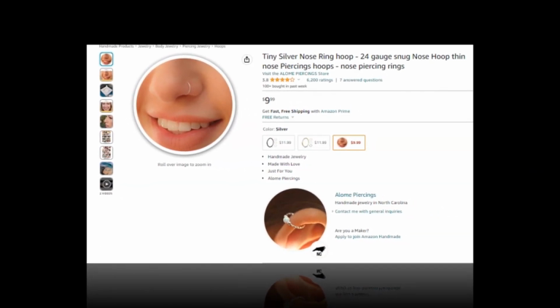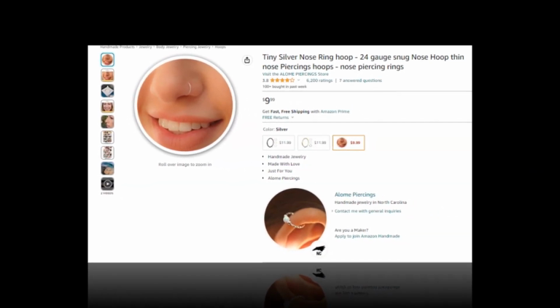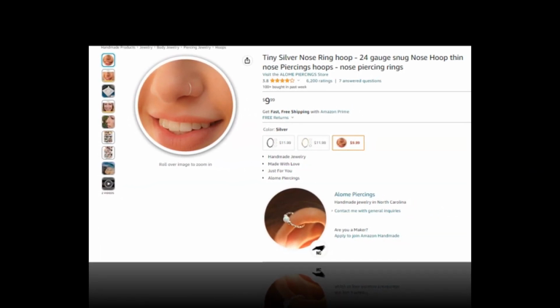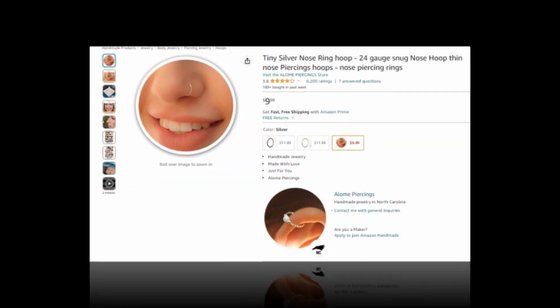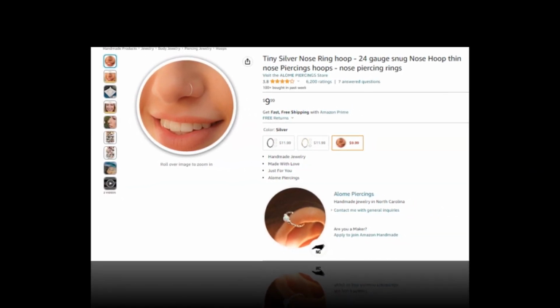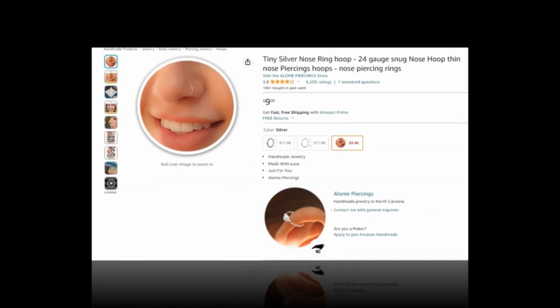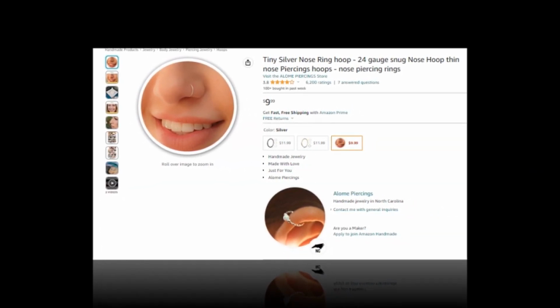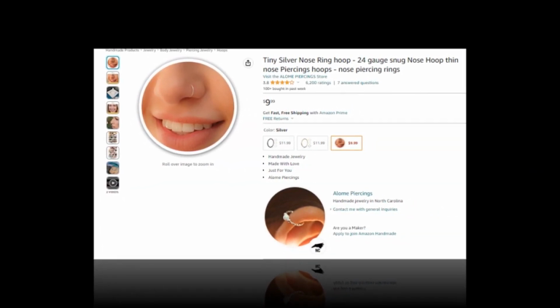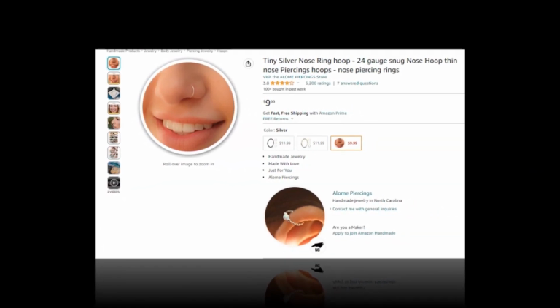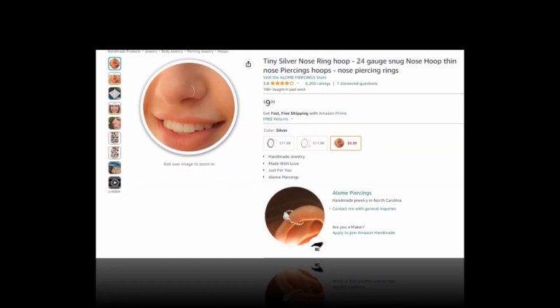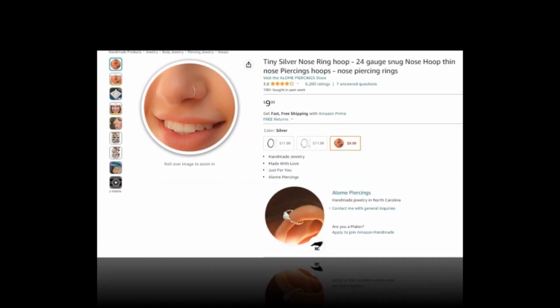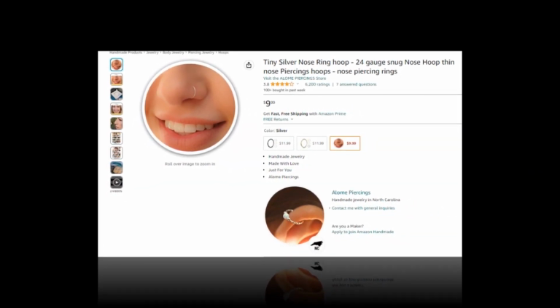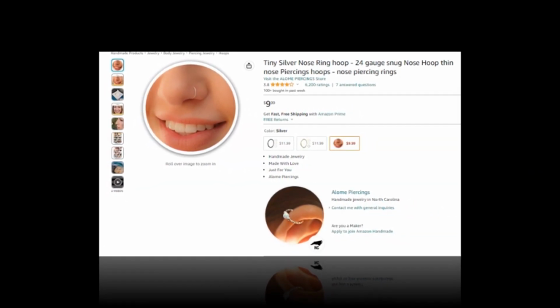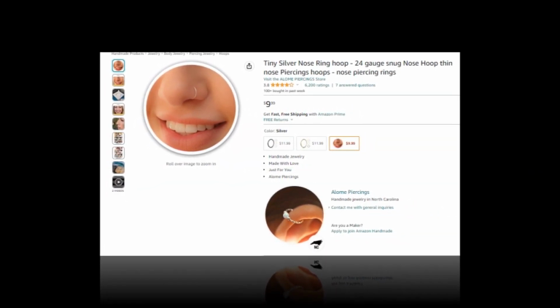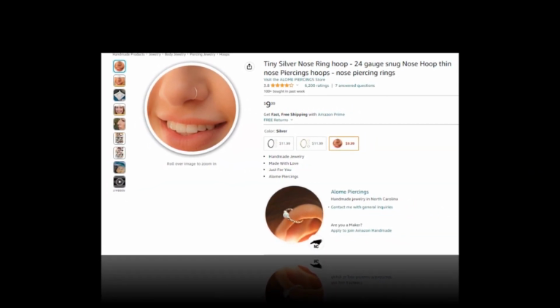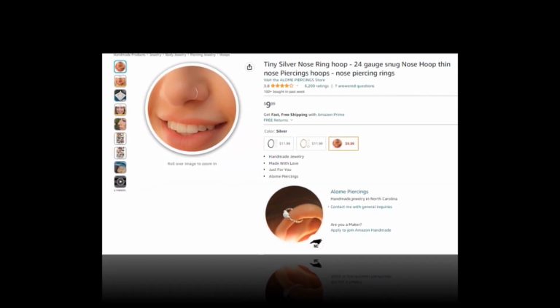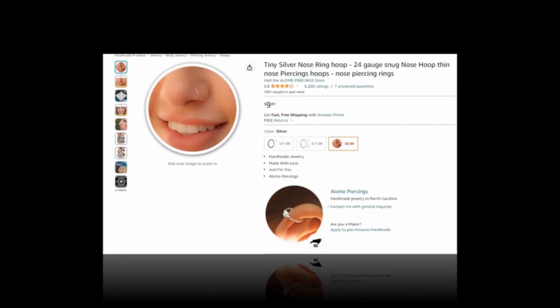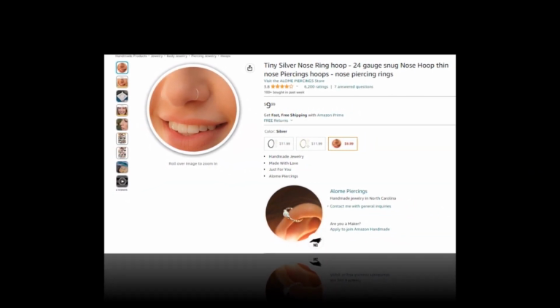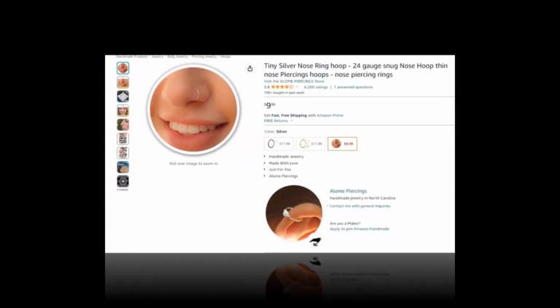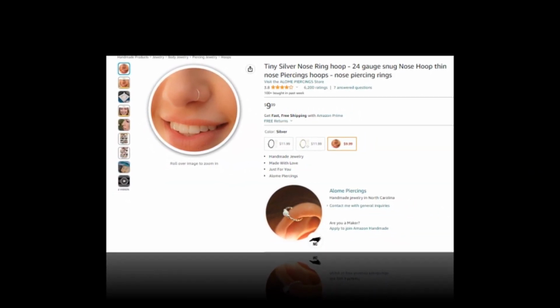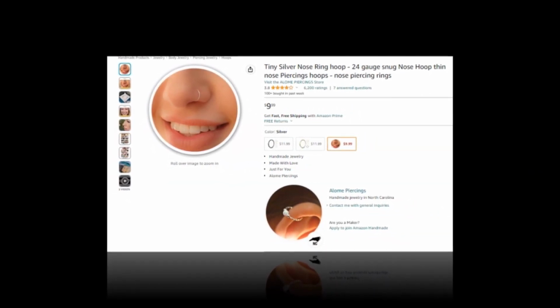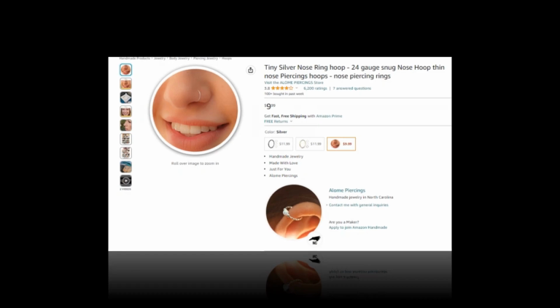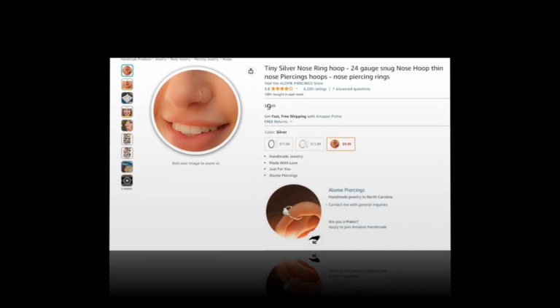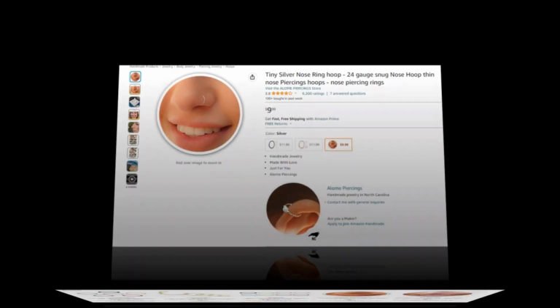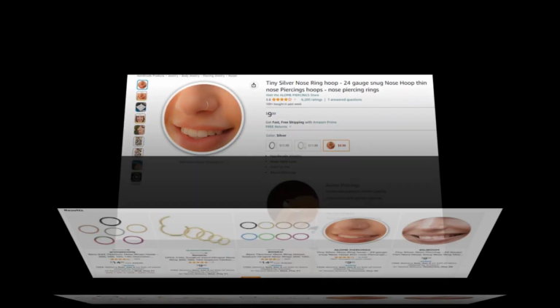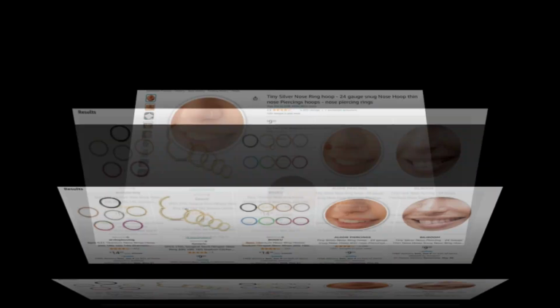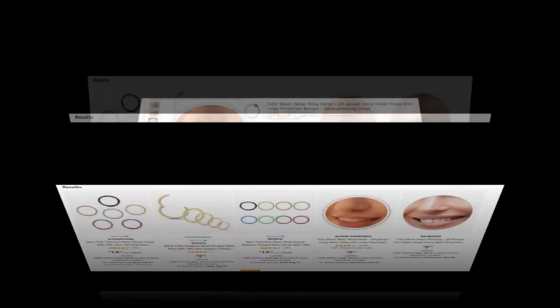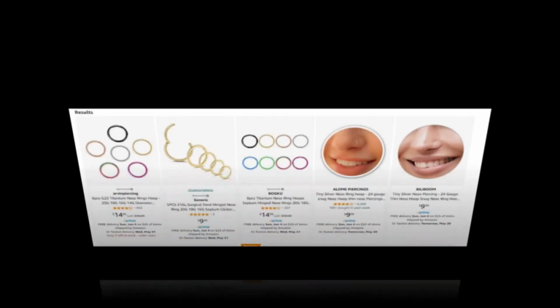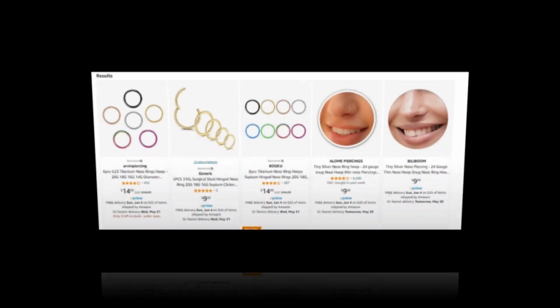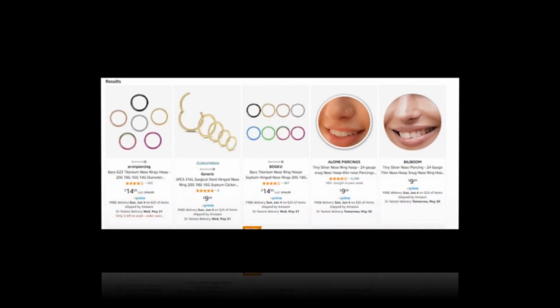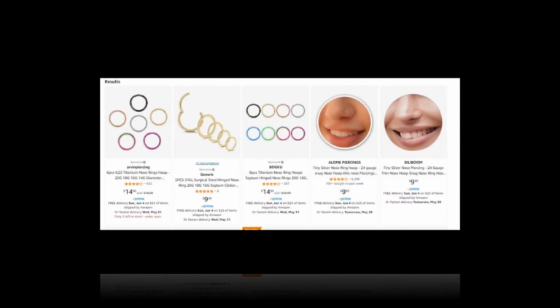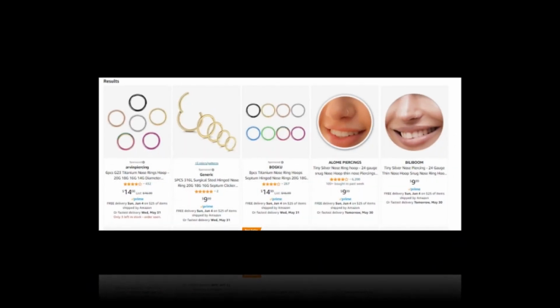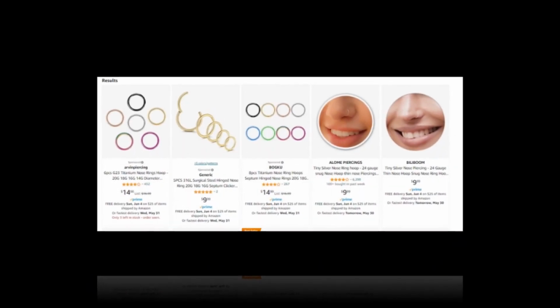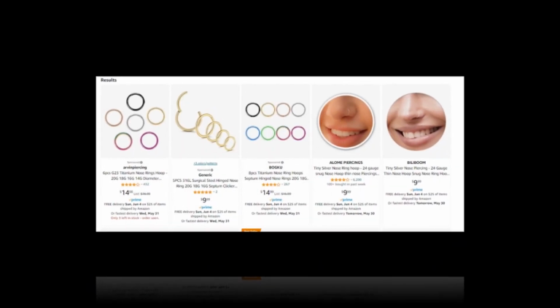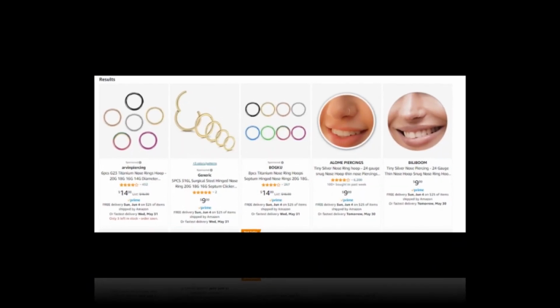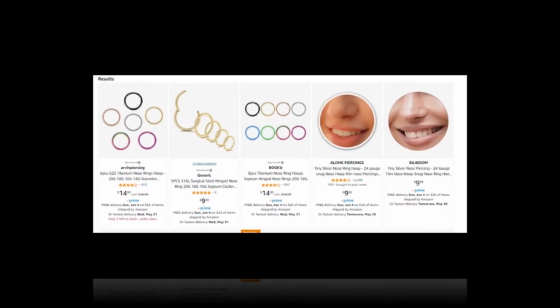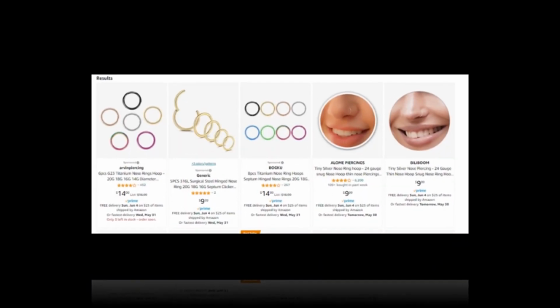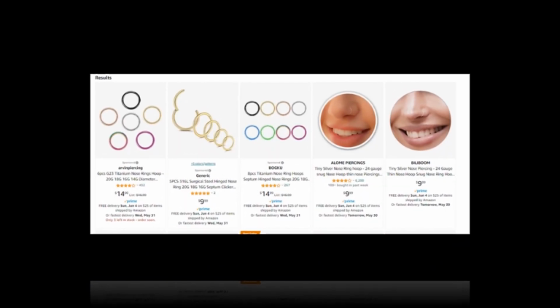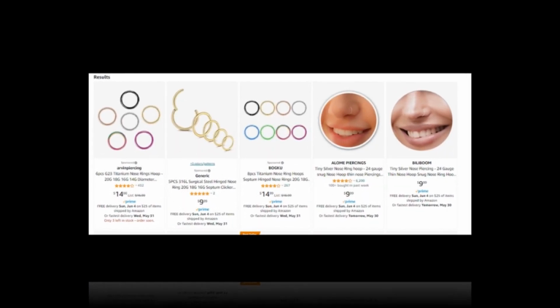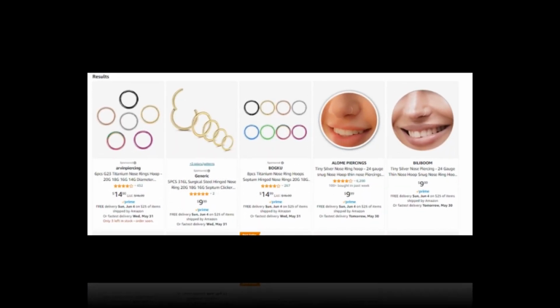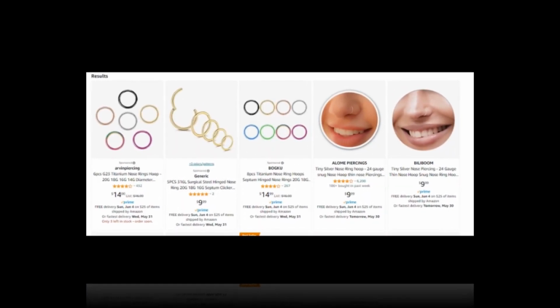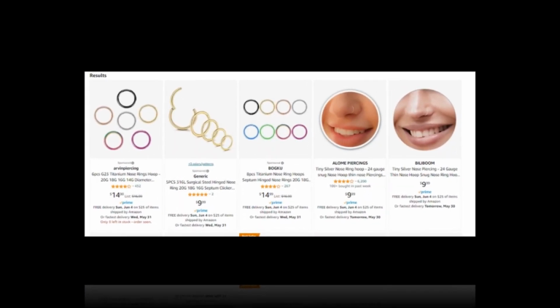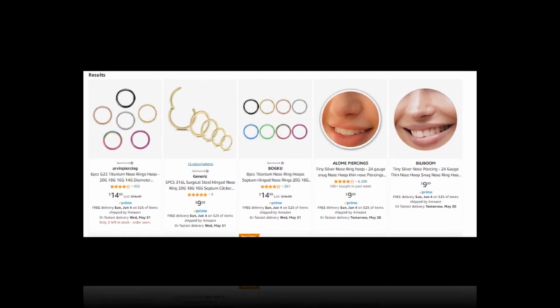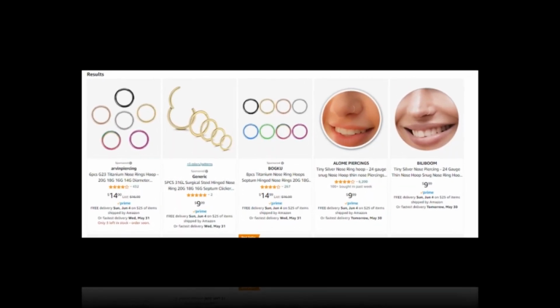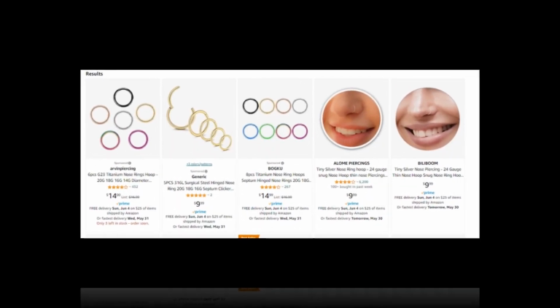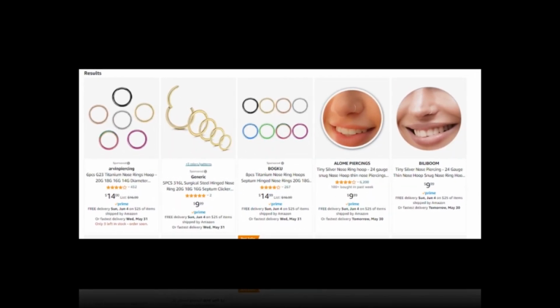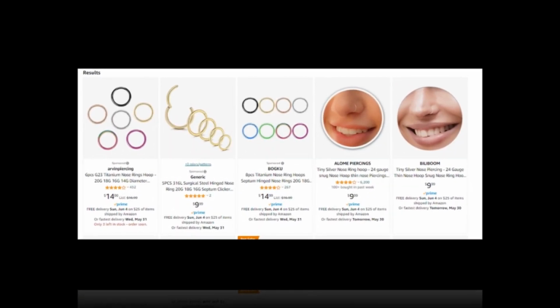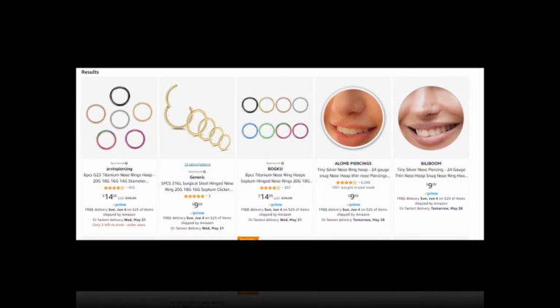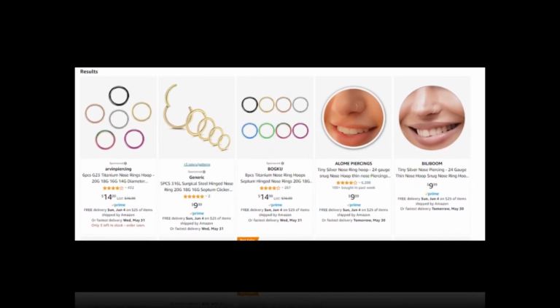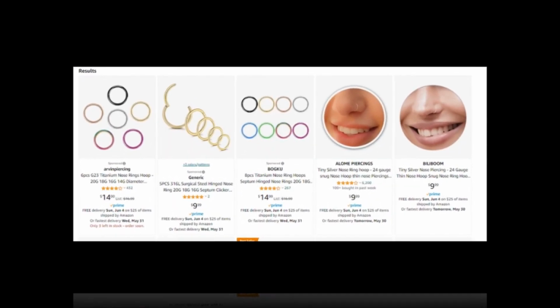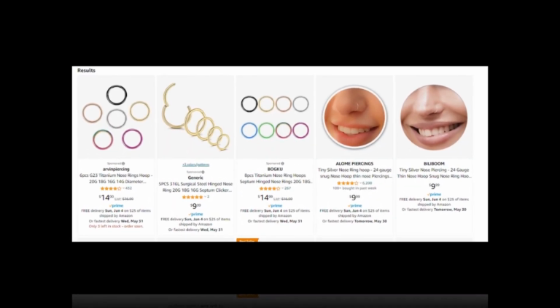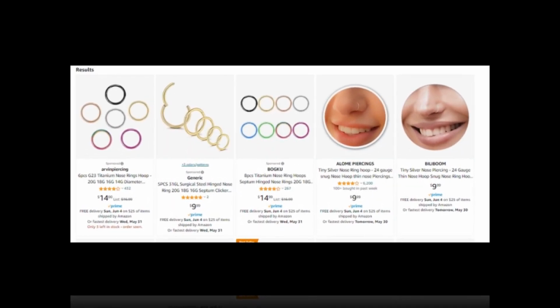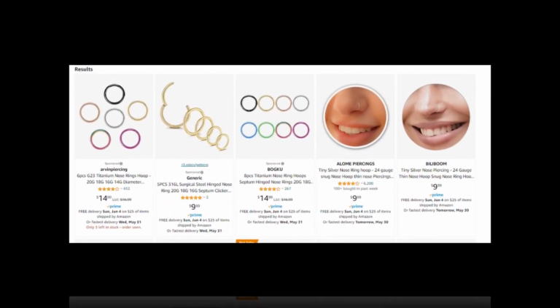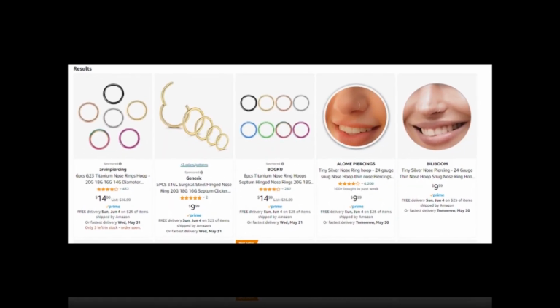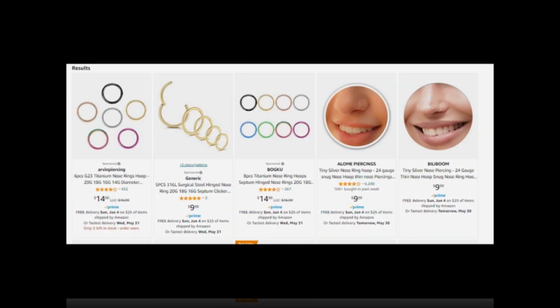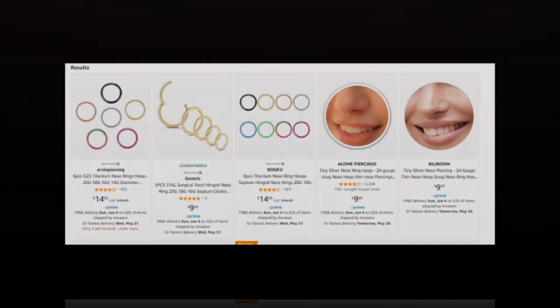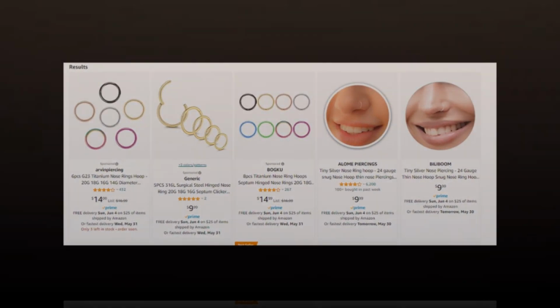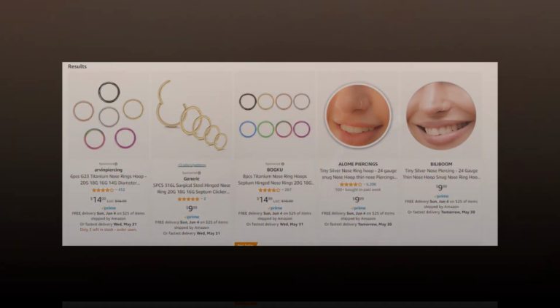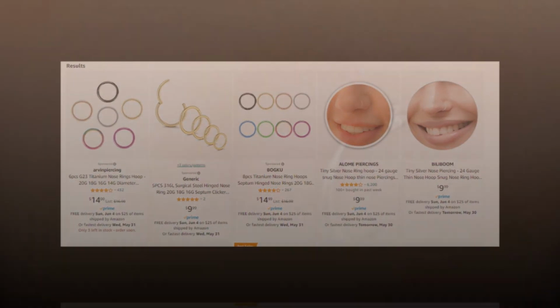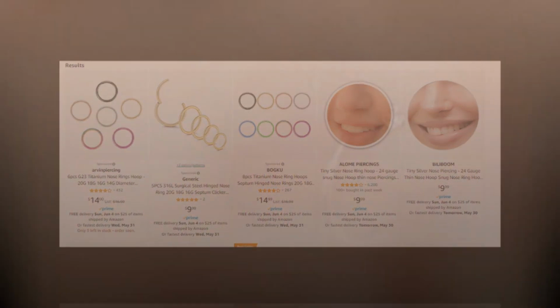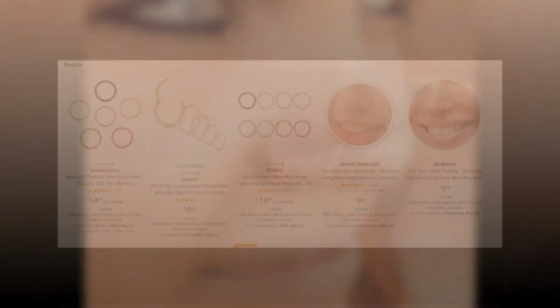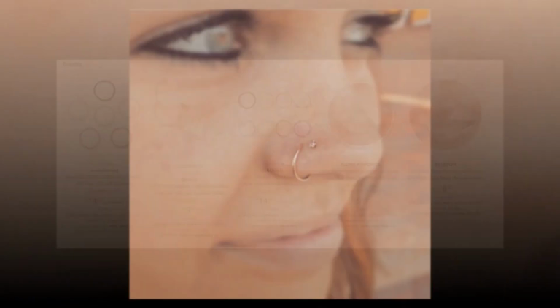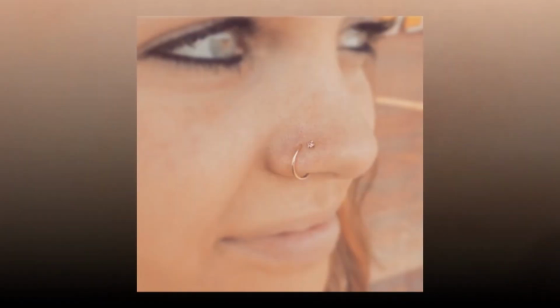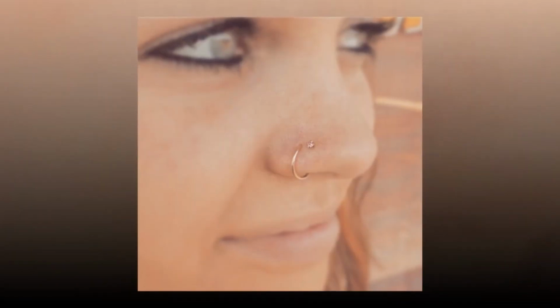Our today's winning product is: tiny silver nose ring hoop, 24 gauge snug nose hoop, thin nose piercings hoops, nose piercing rings.